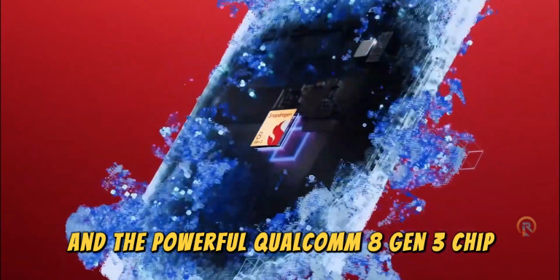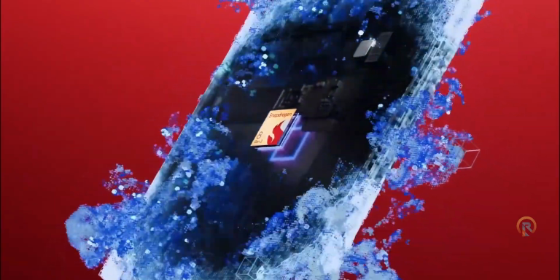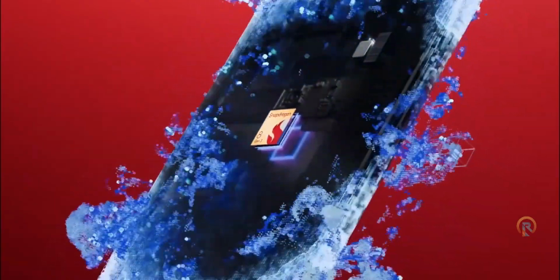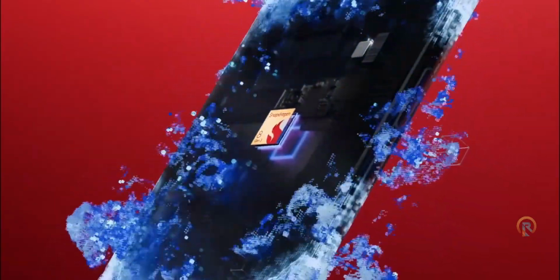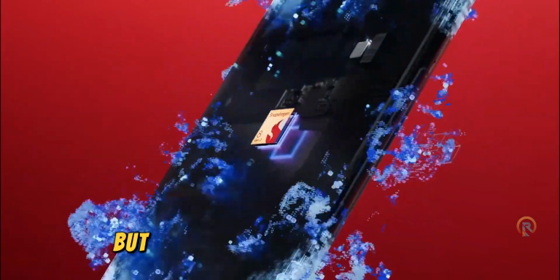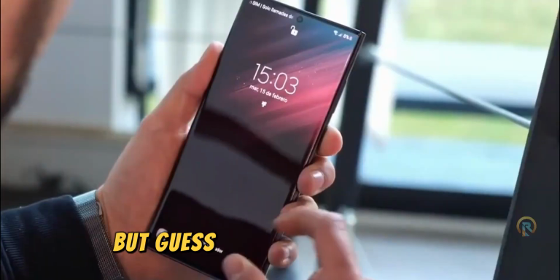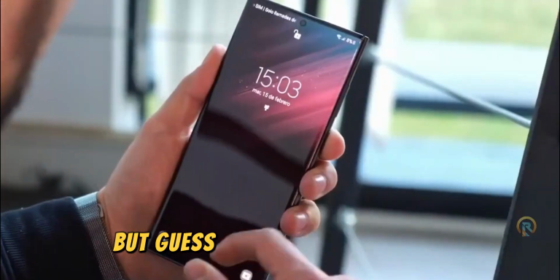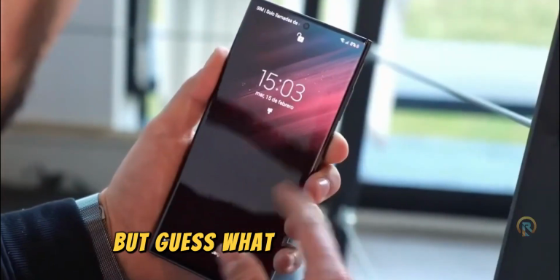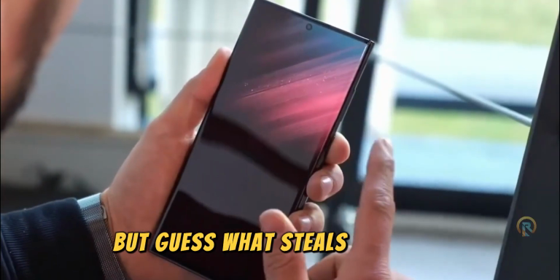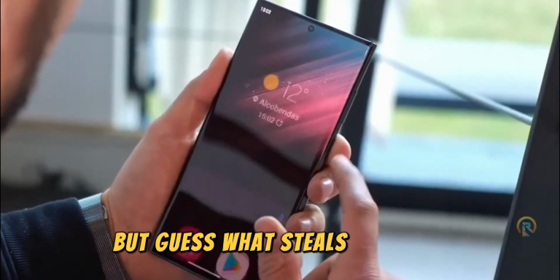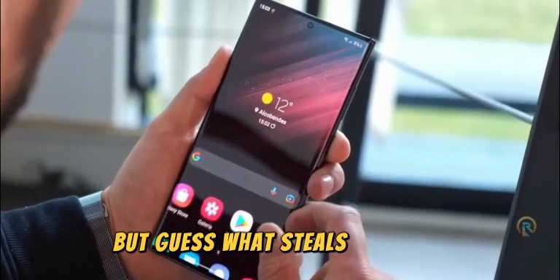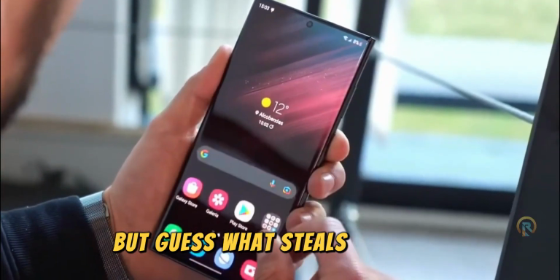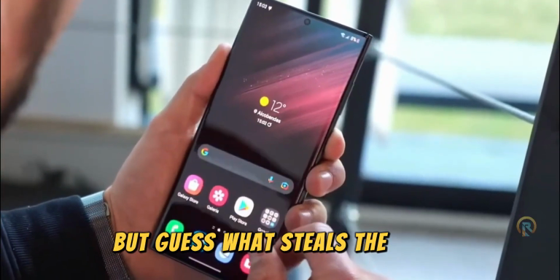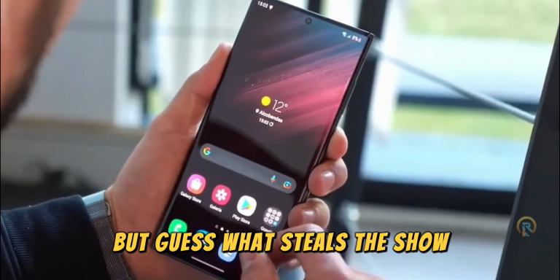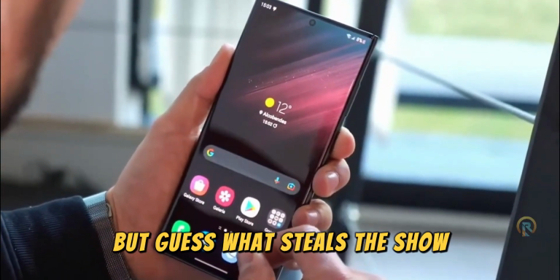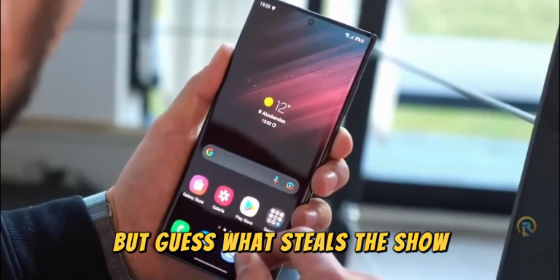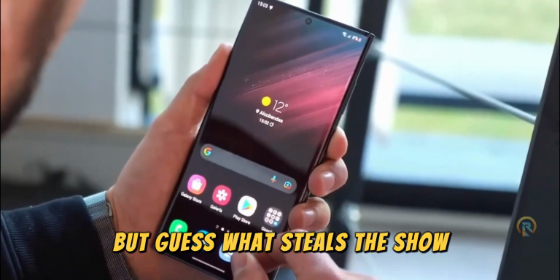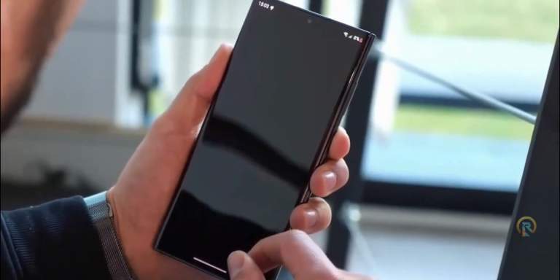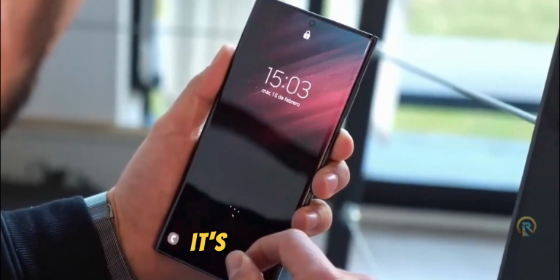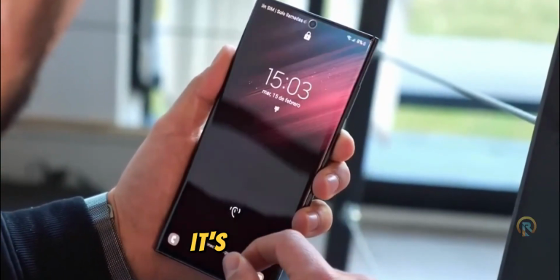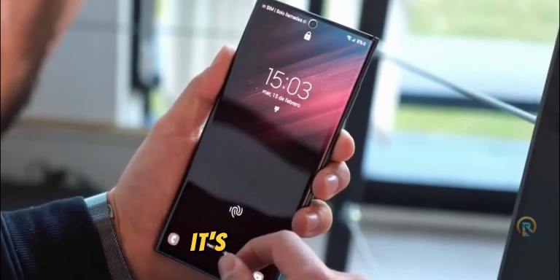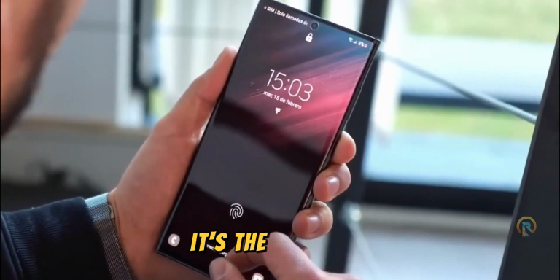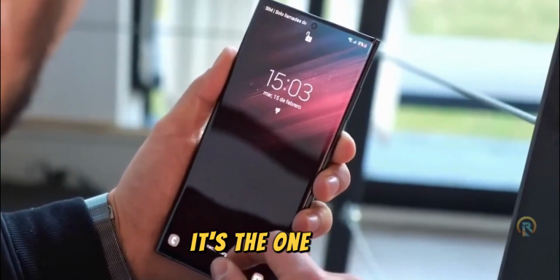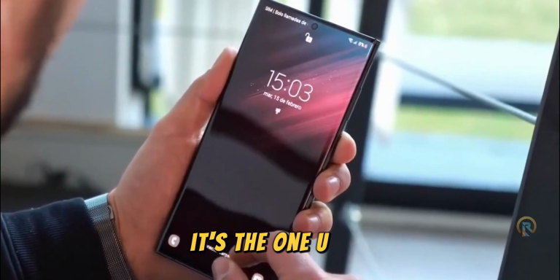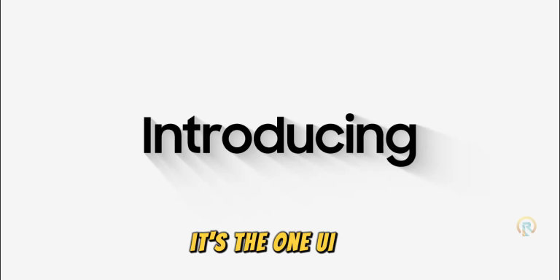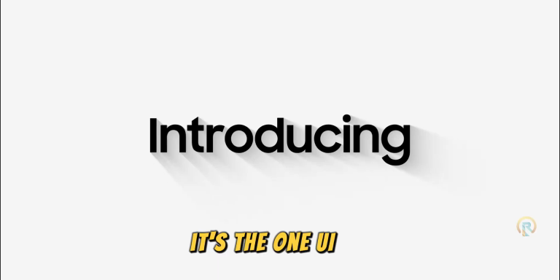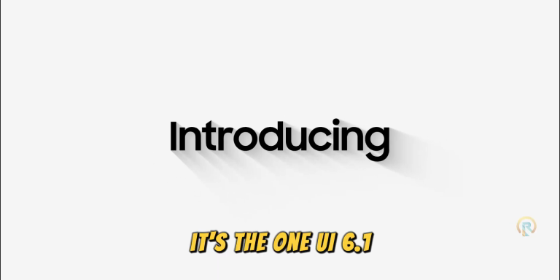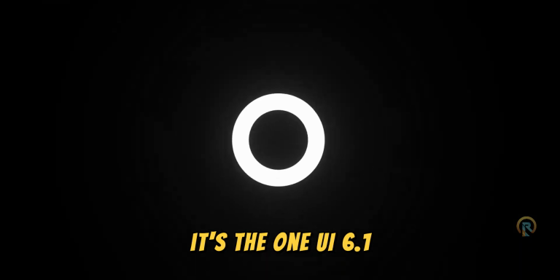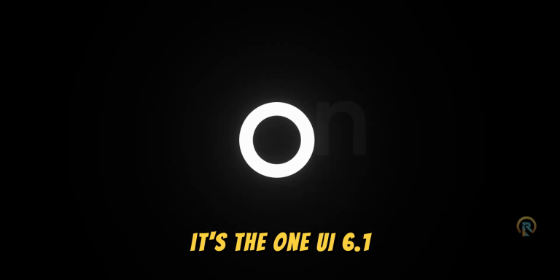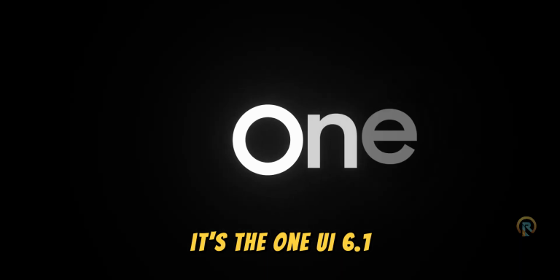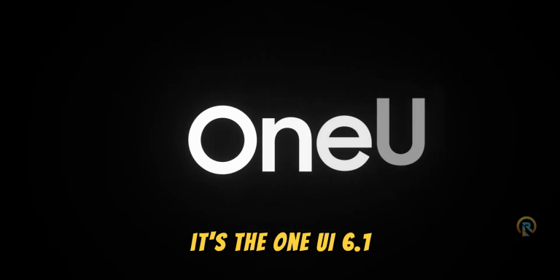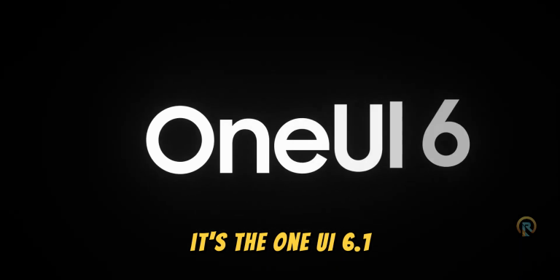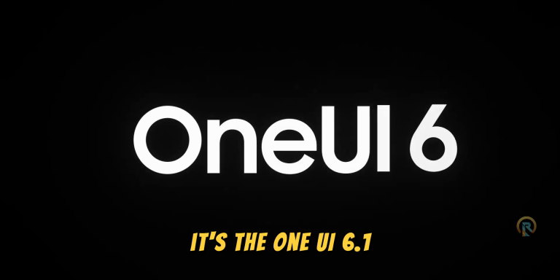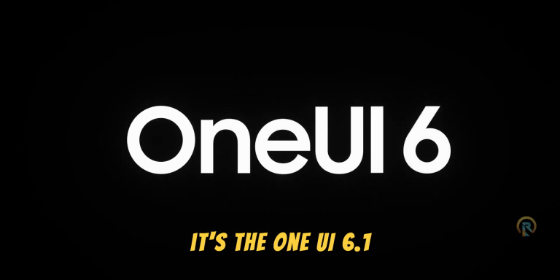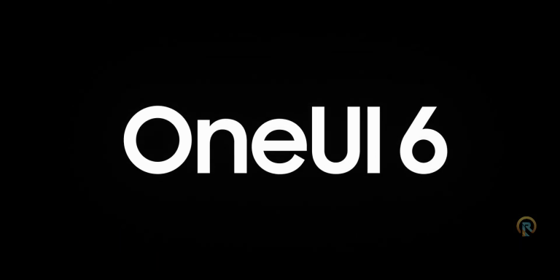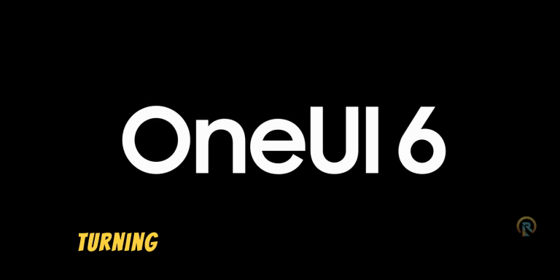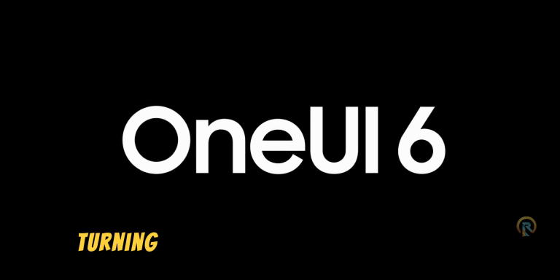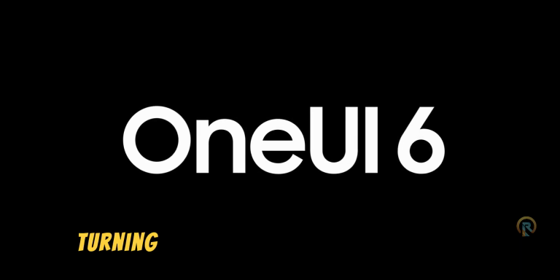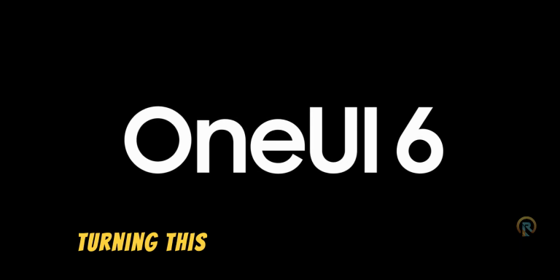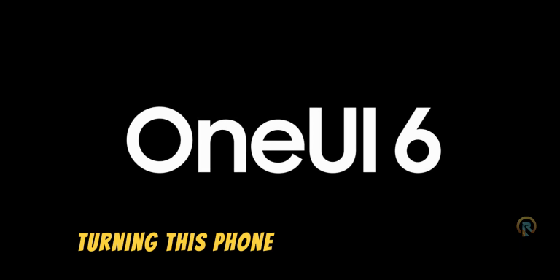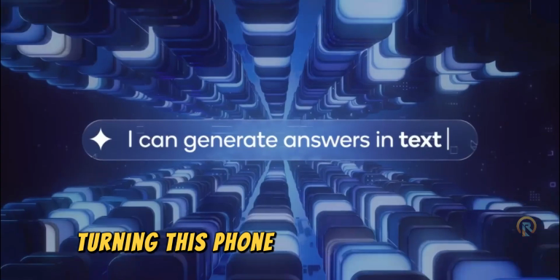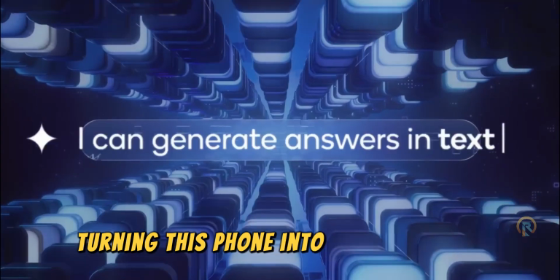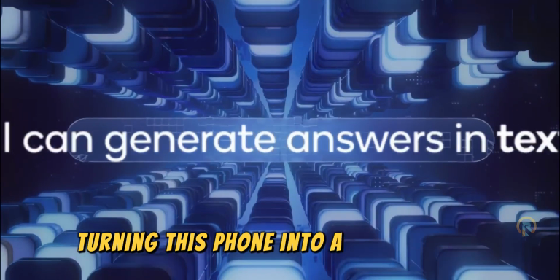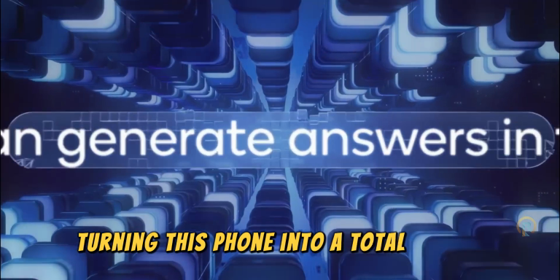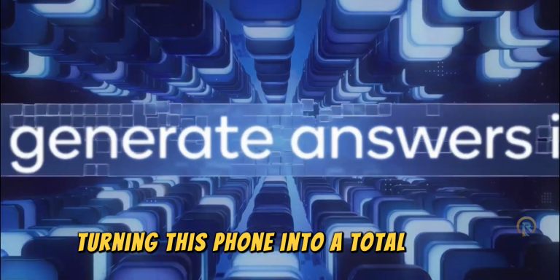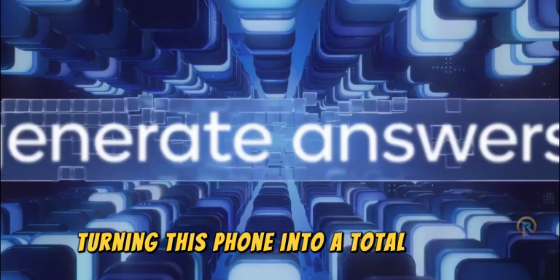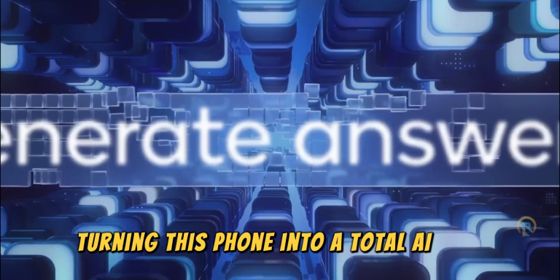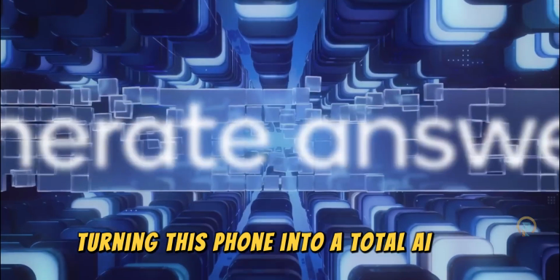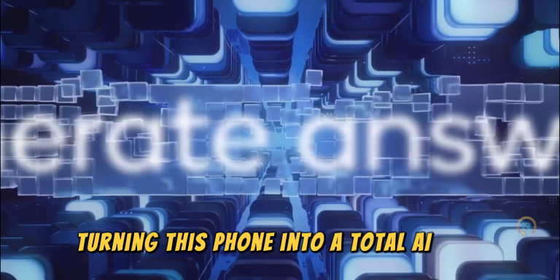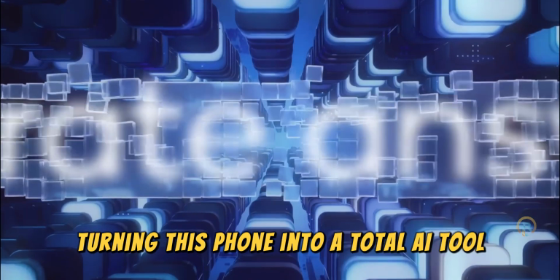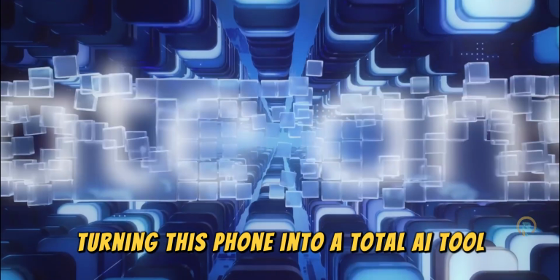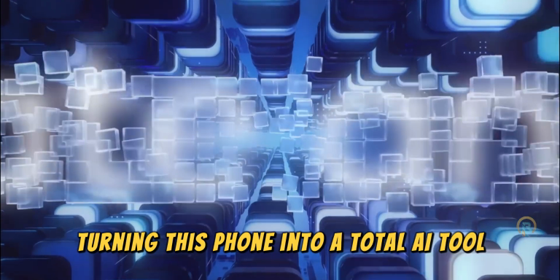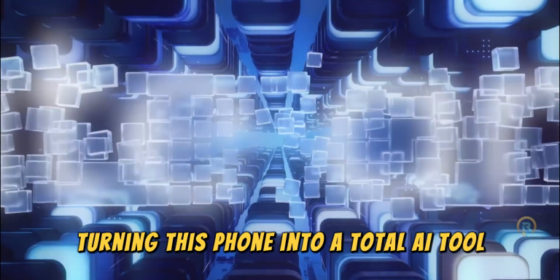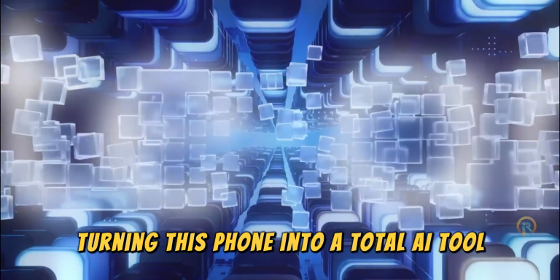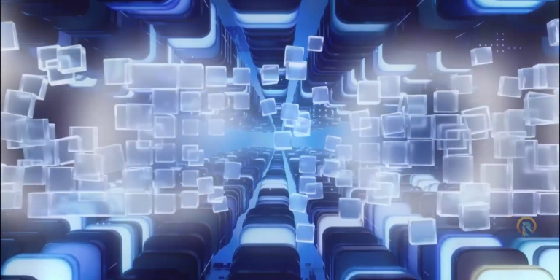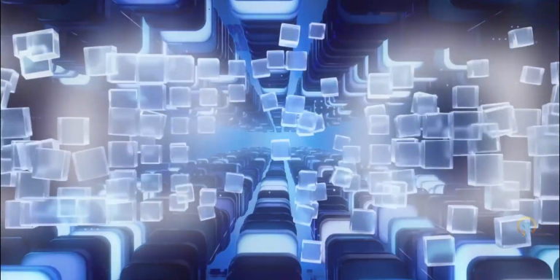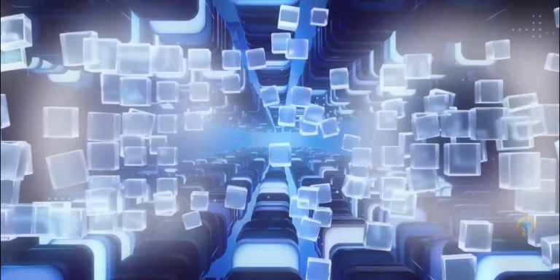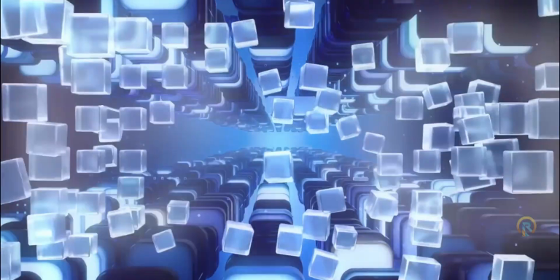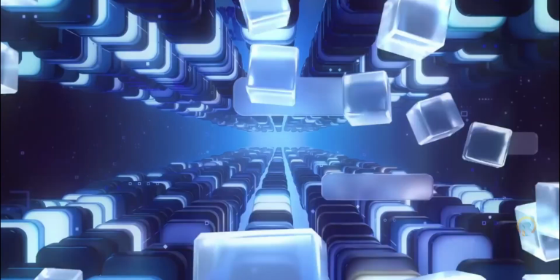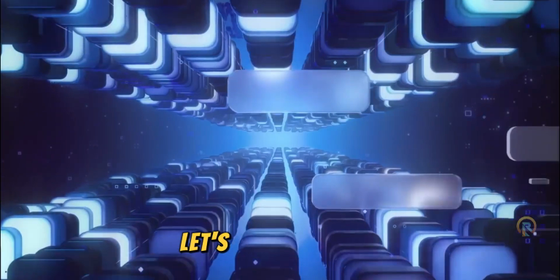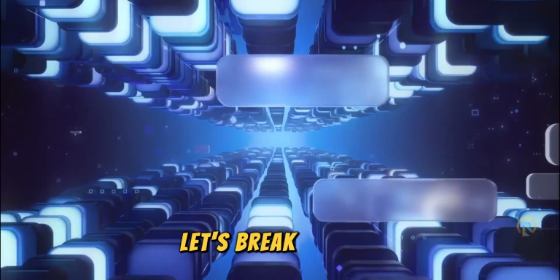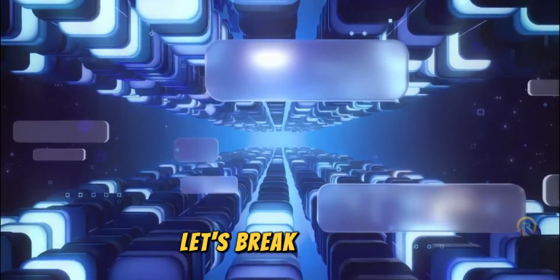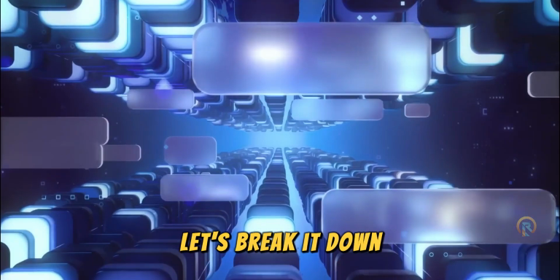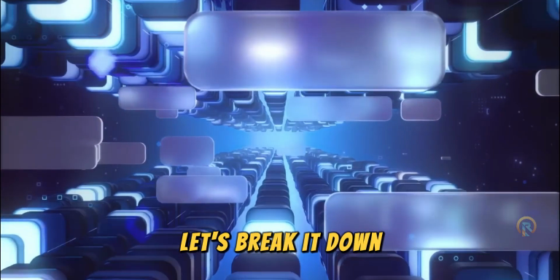But guess what steals the show? It's the One UI 6.1, turning this phone into a total AI tool. Let's break it down.